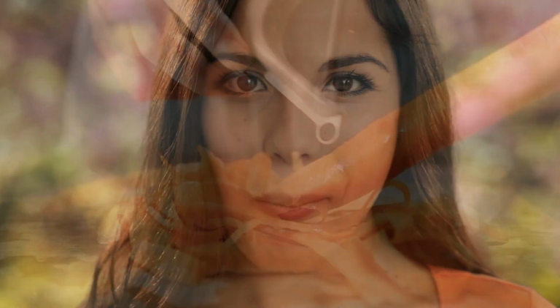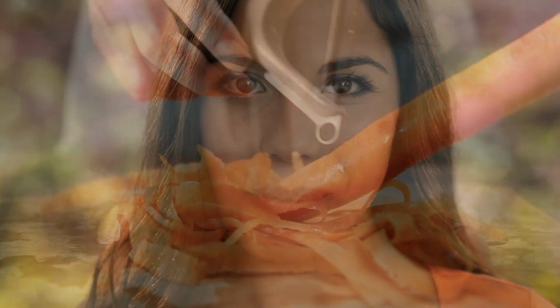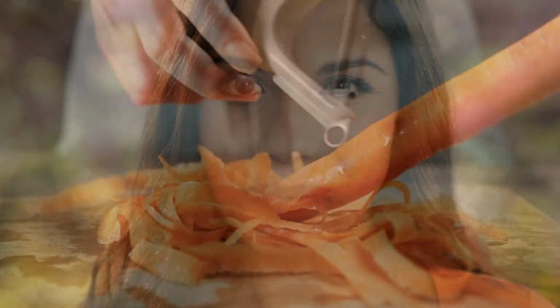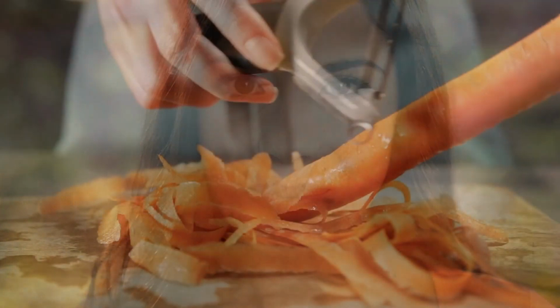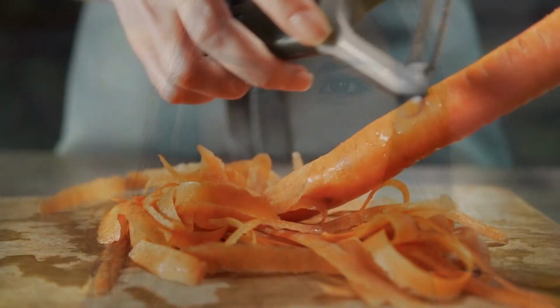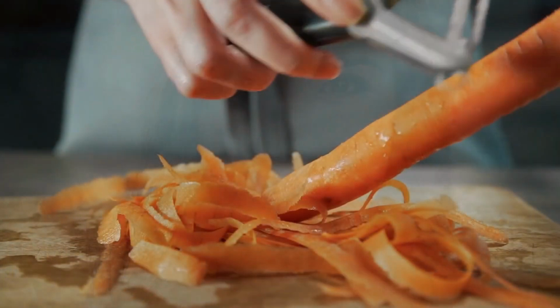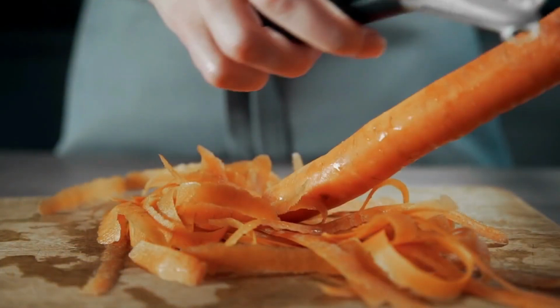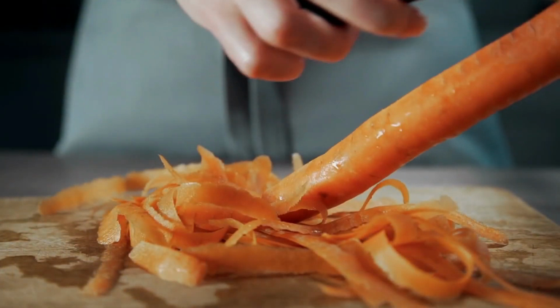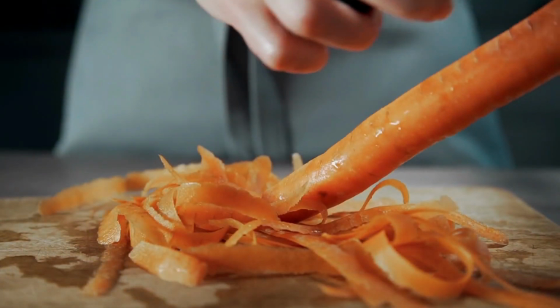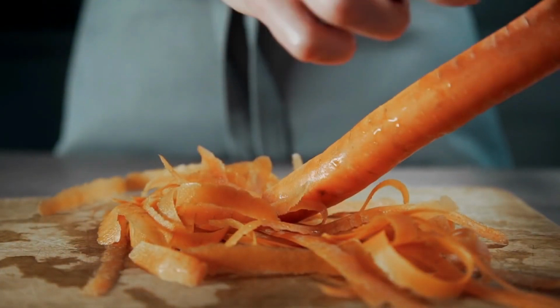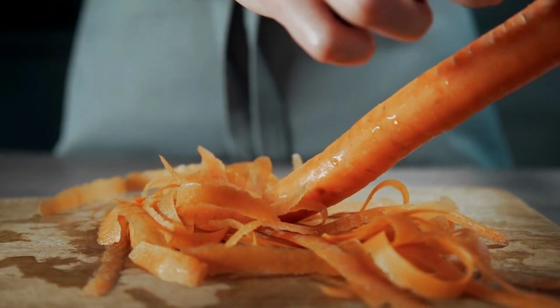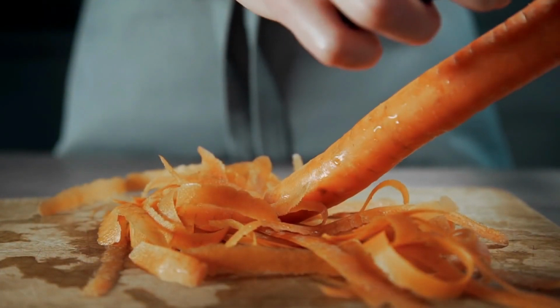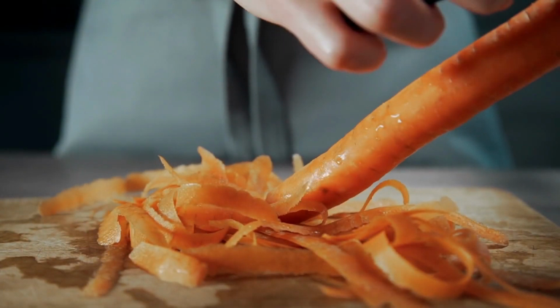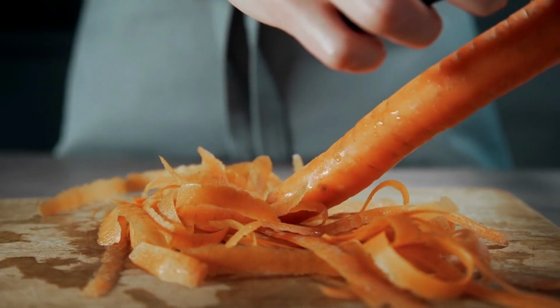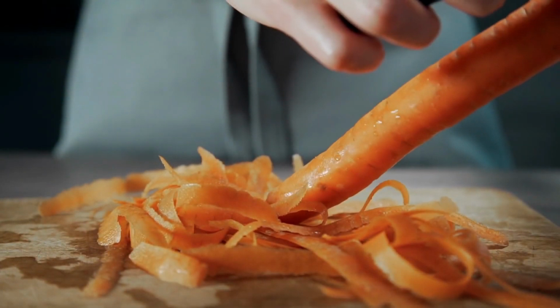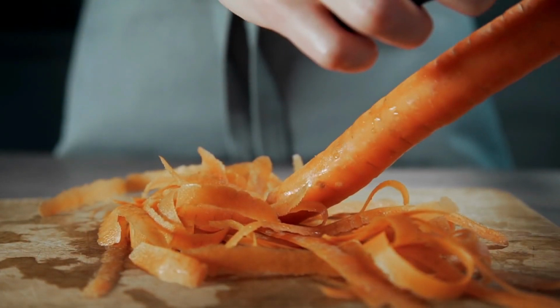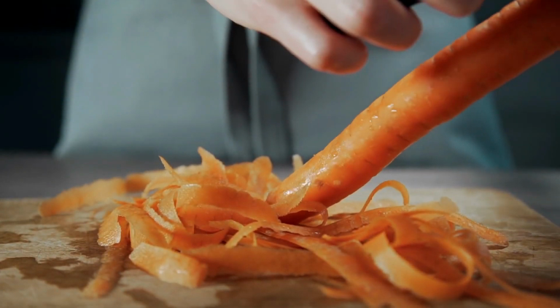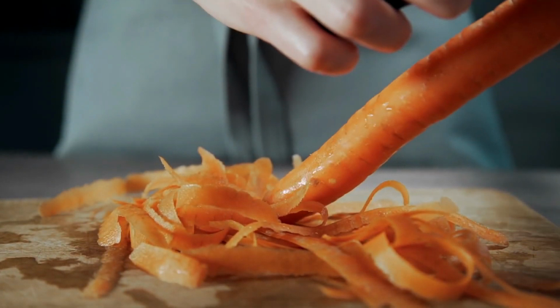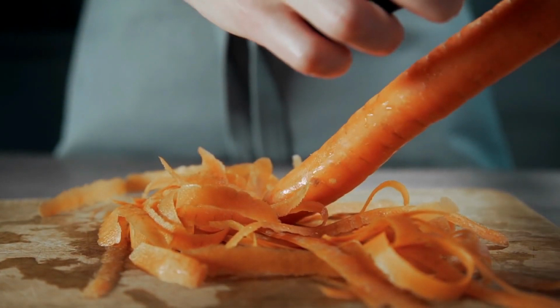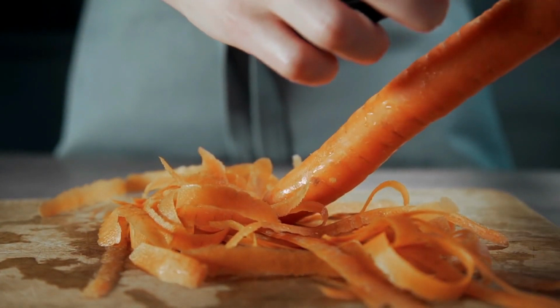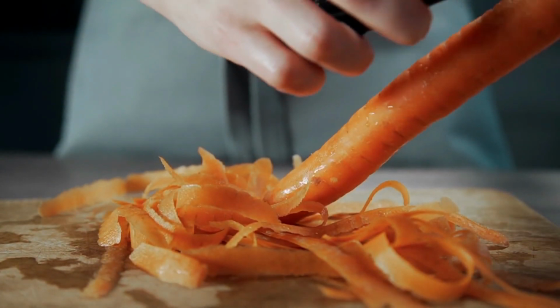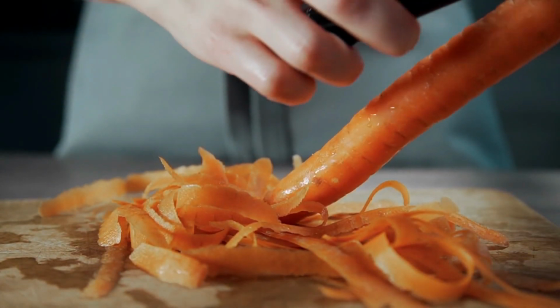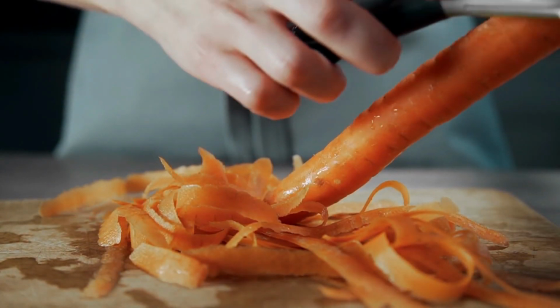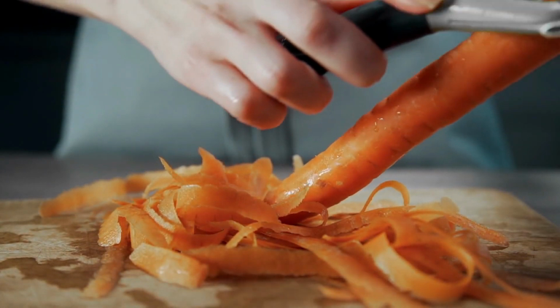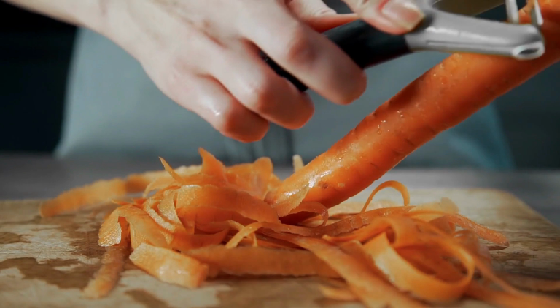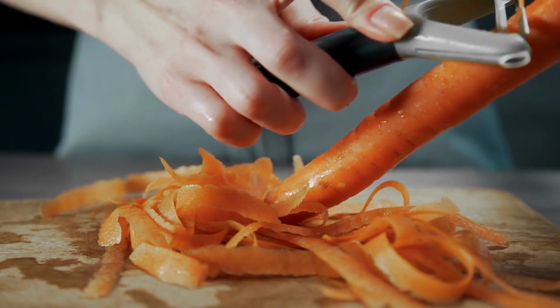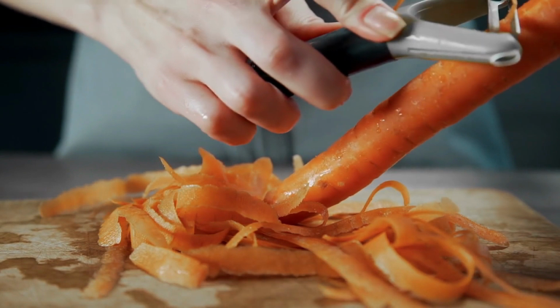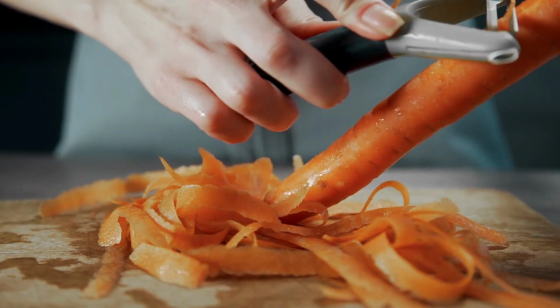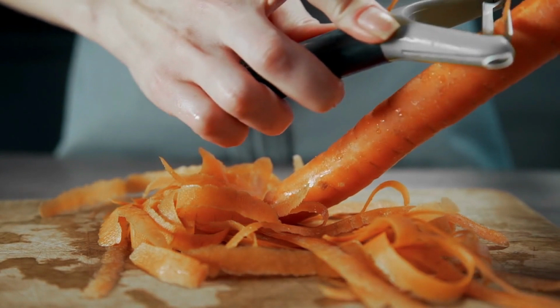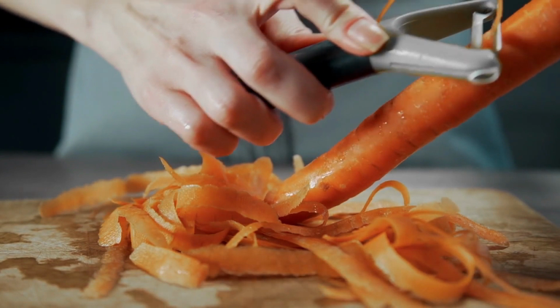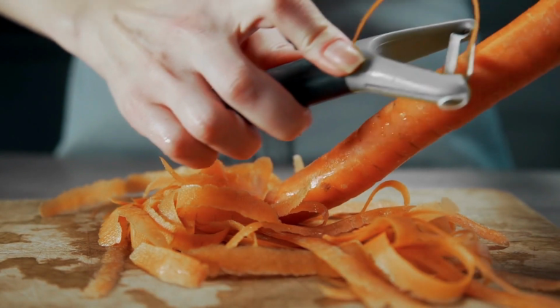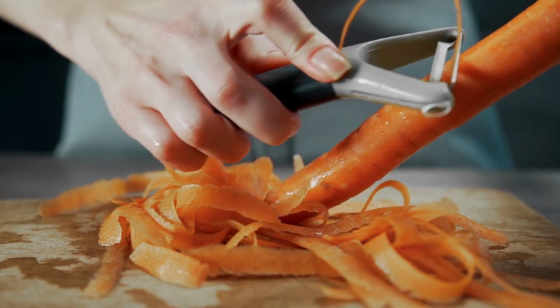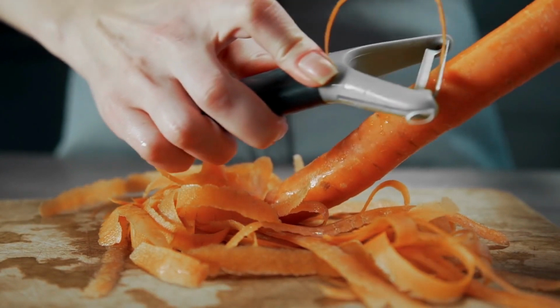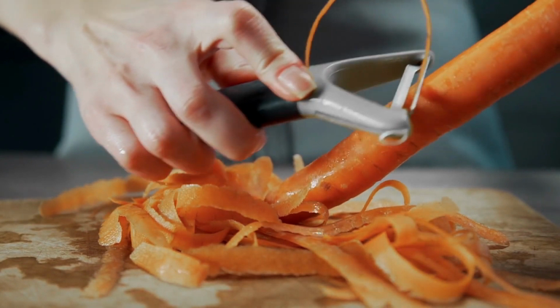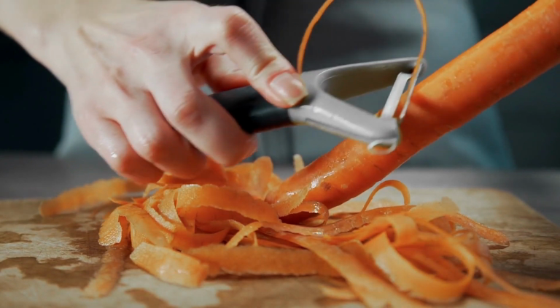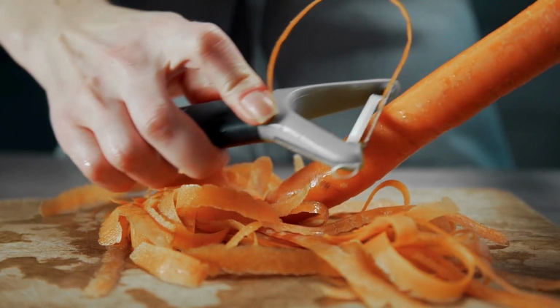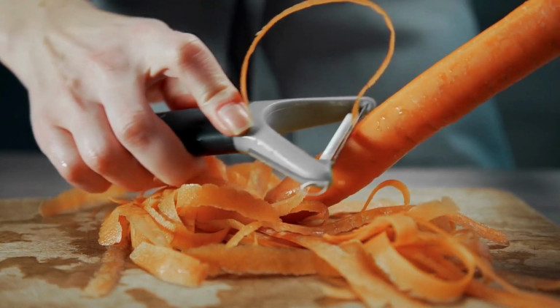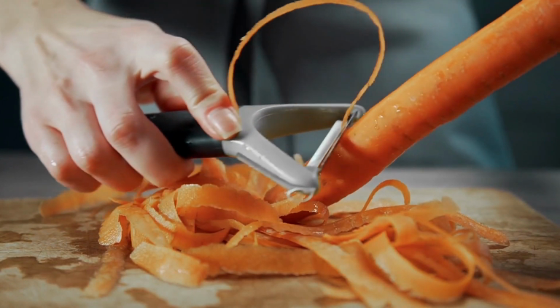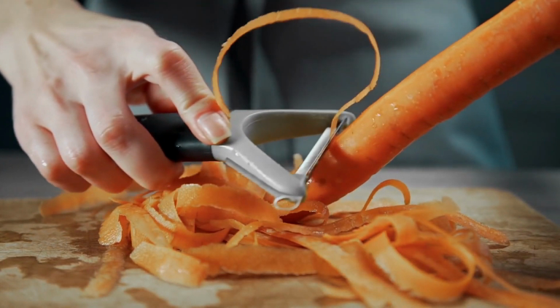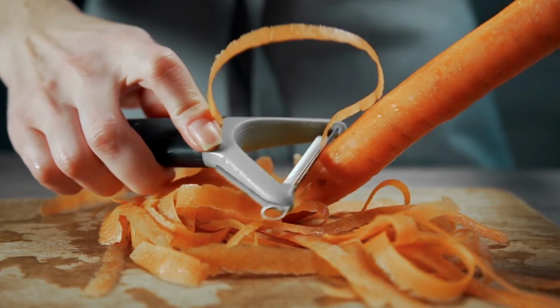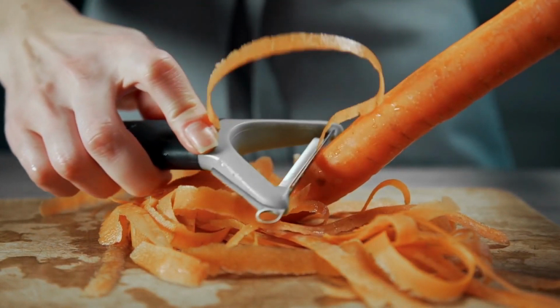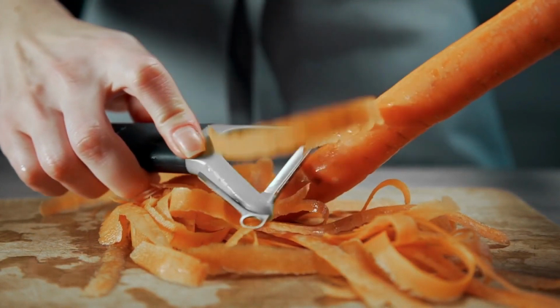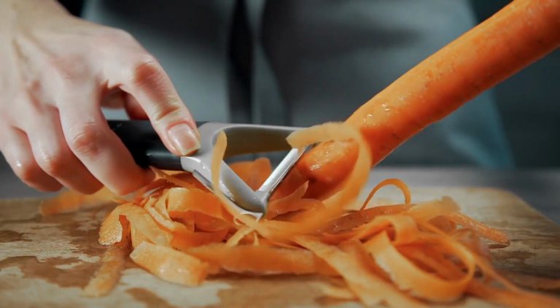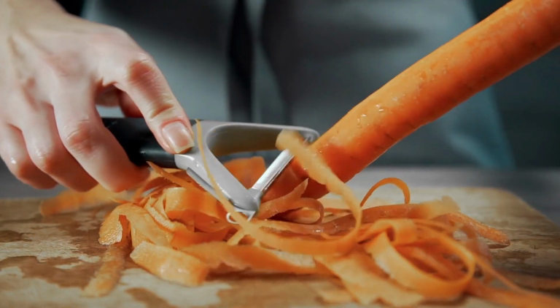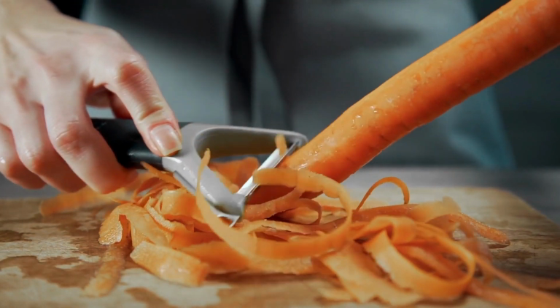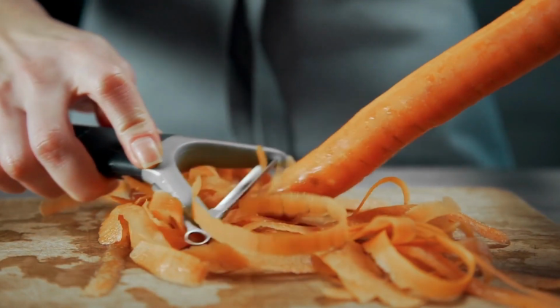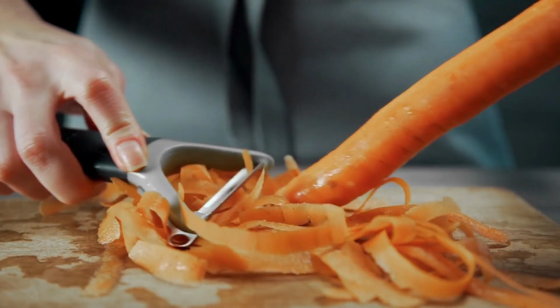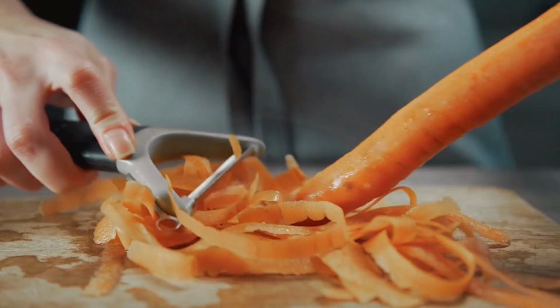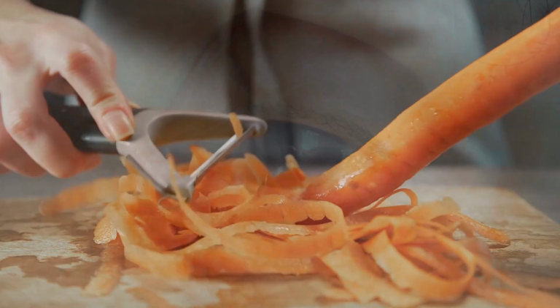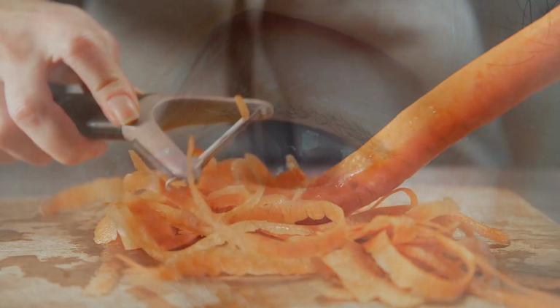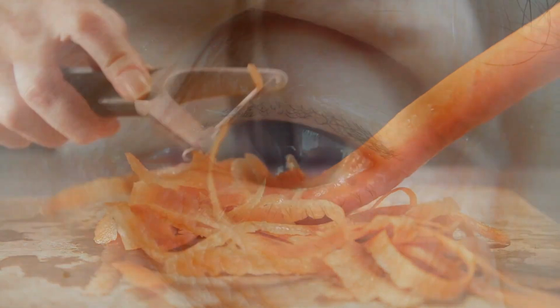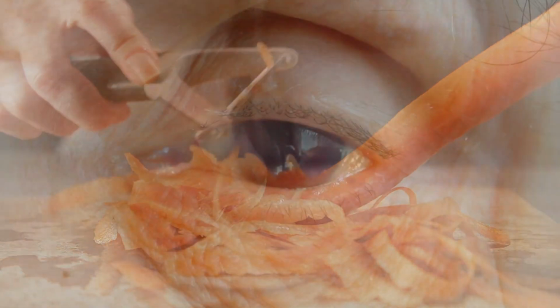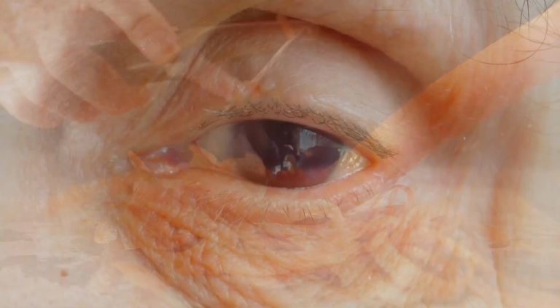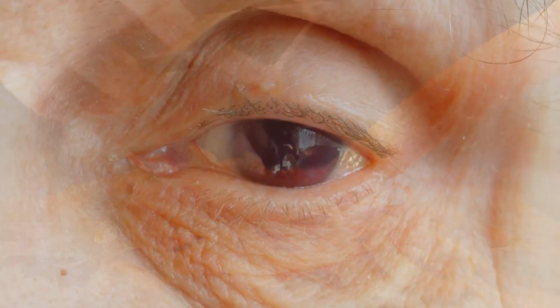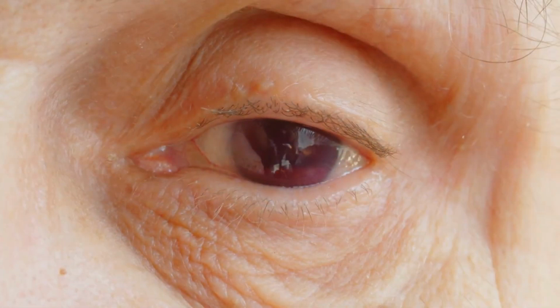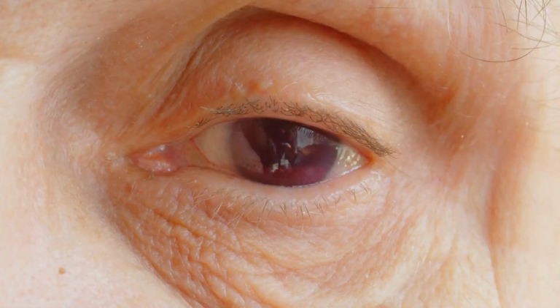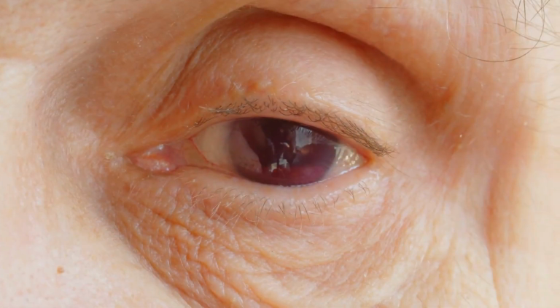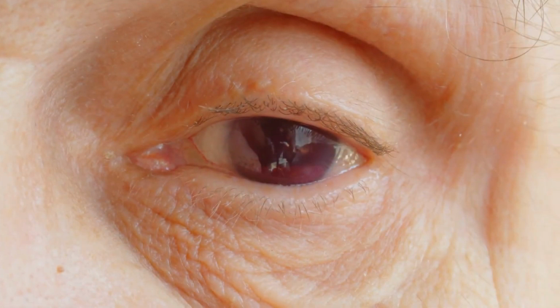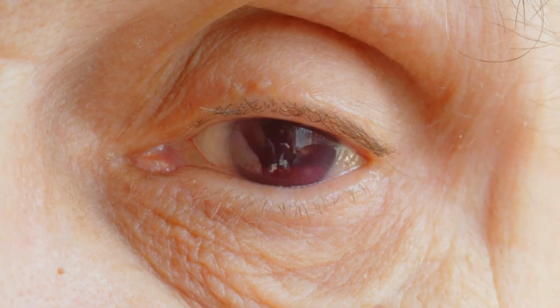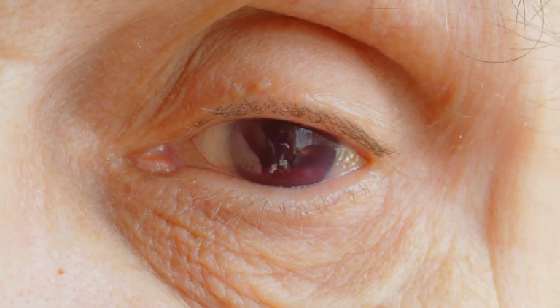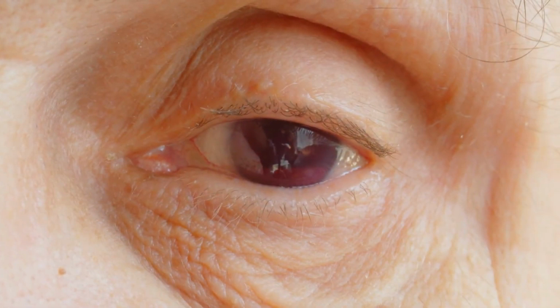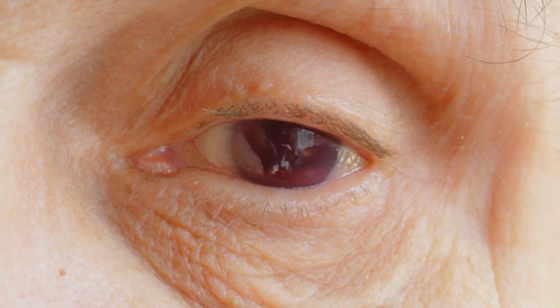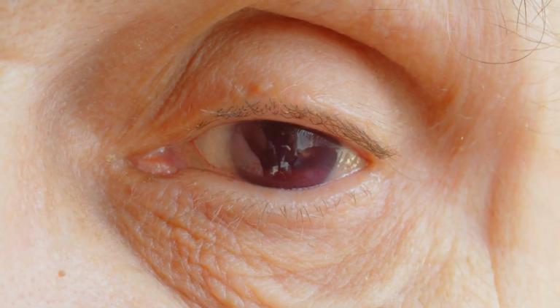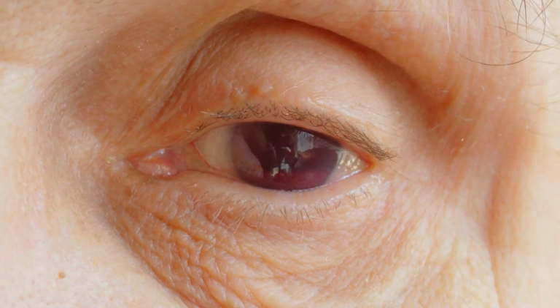Vitamin A aids in the proper functioning of the retina and can help prevent conditions like night blindness and dry eyes.